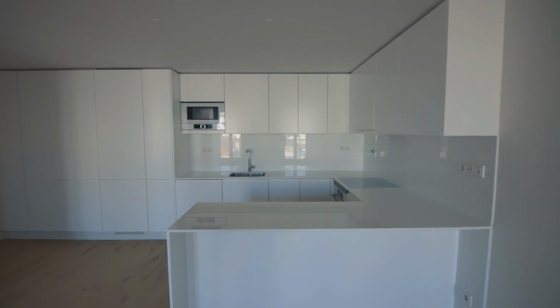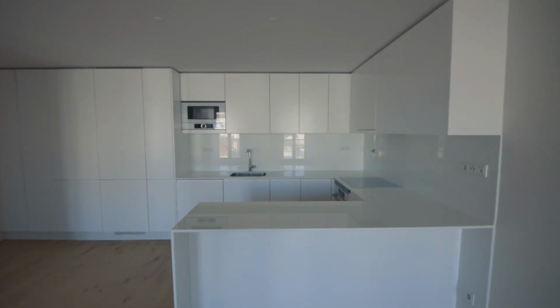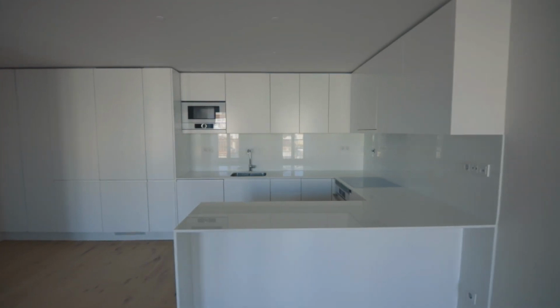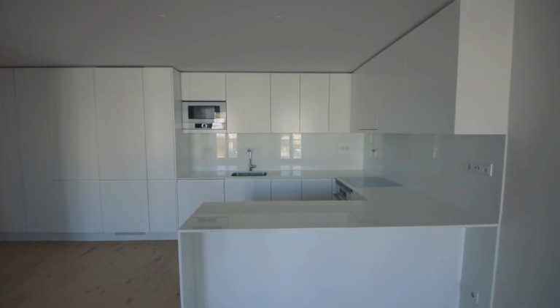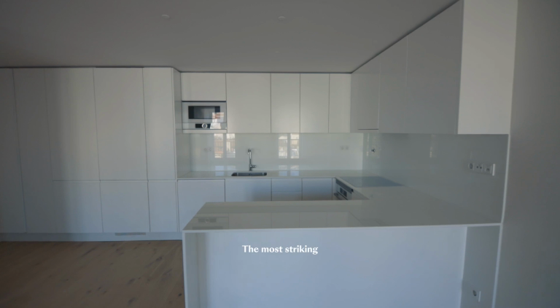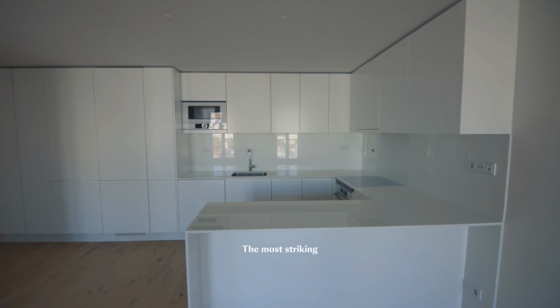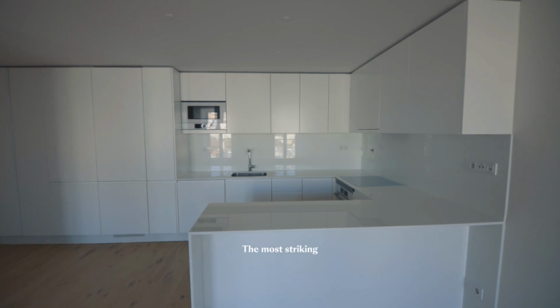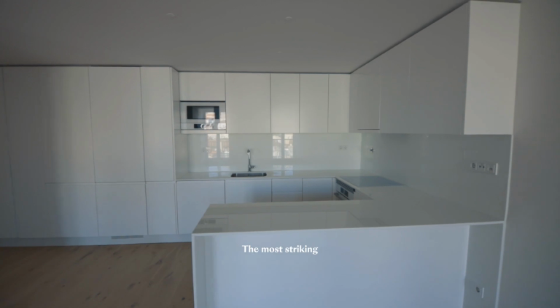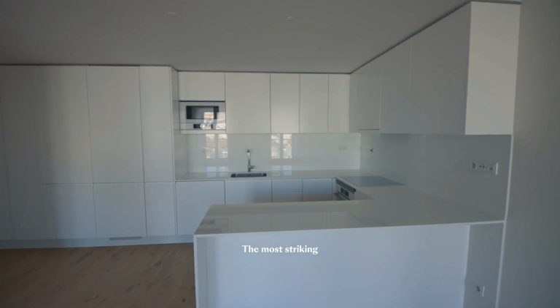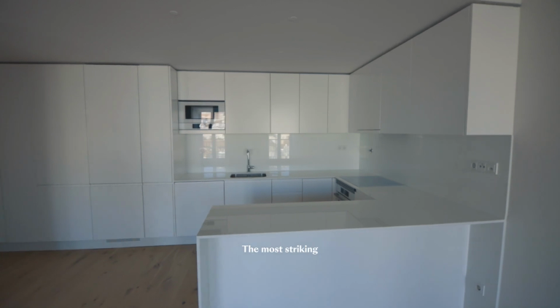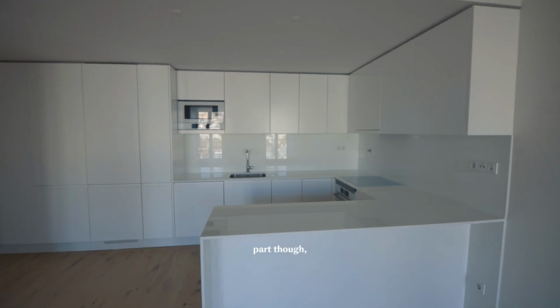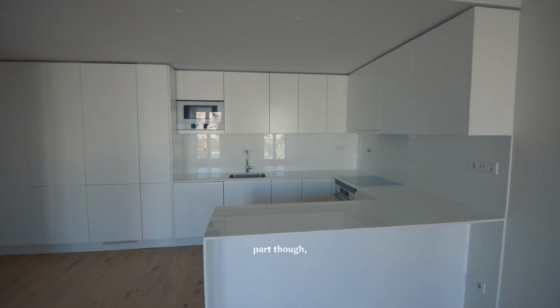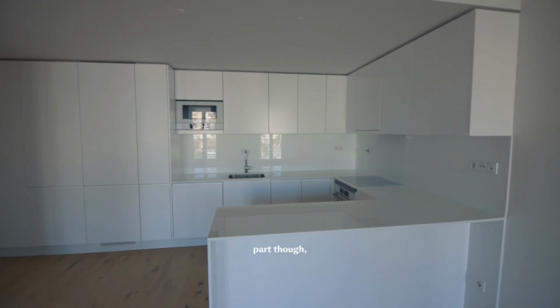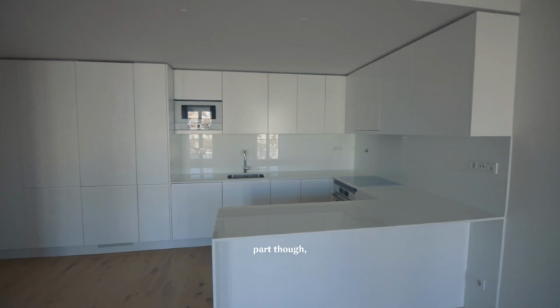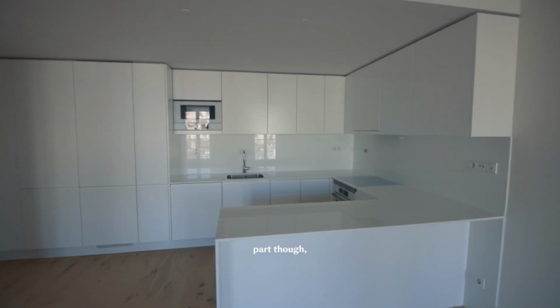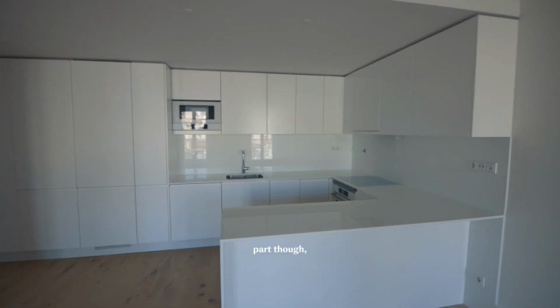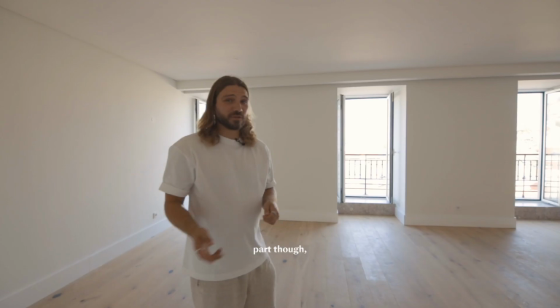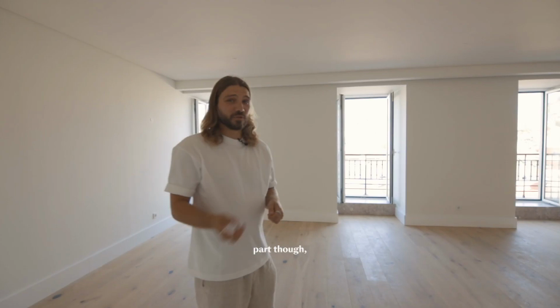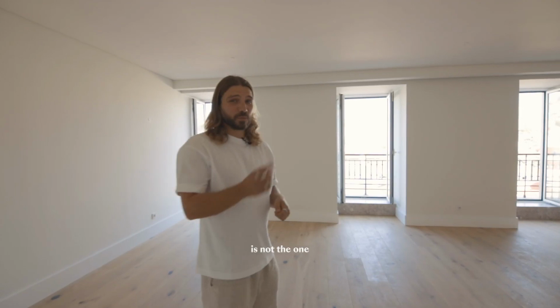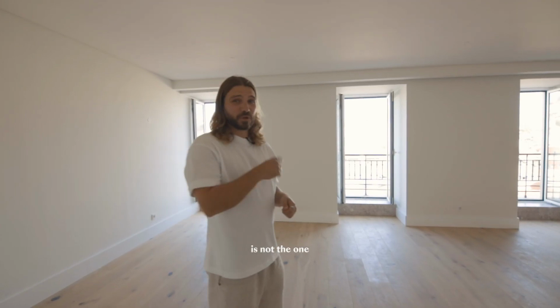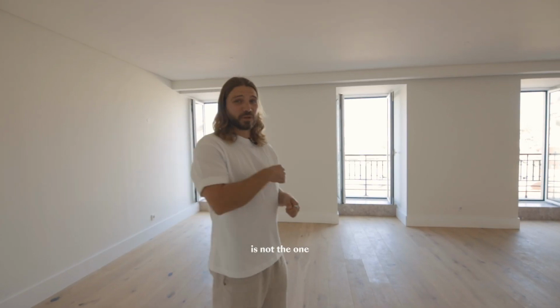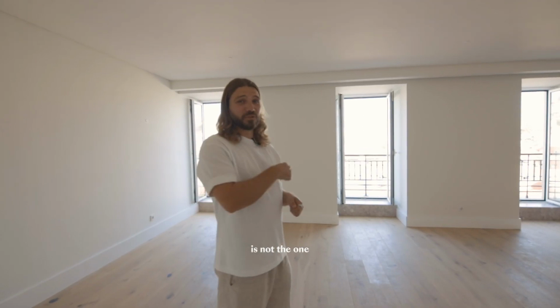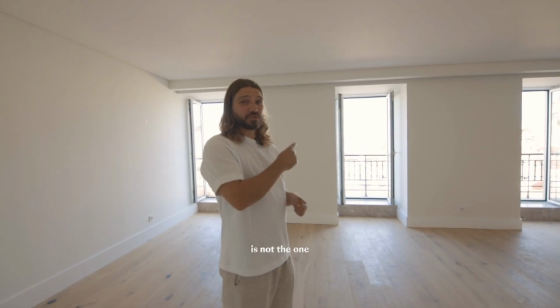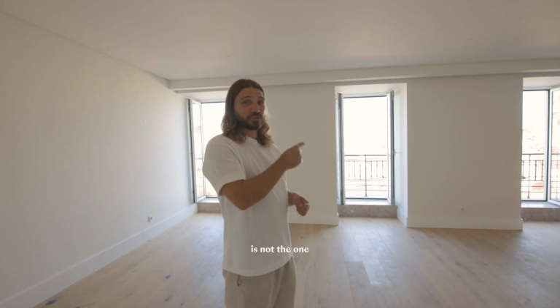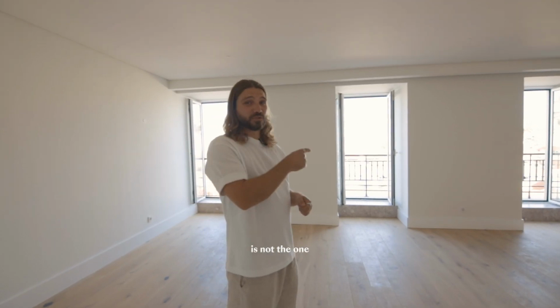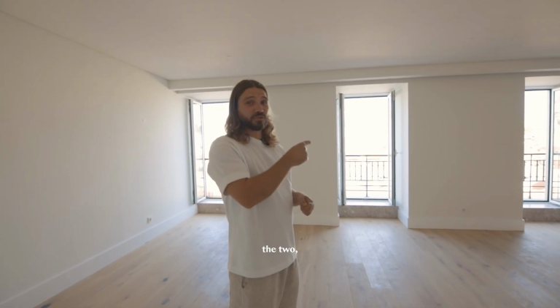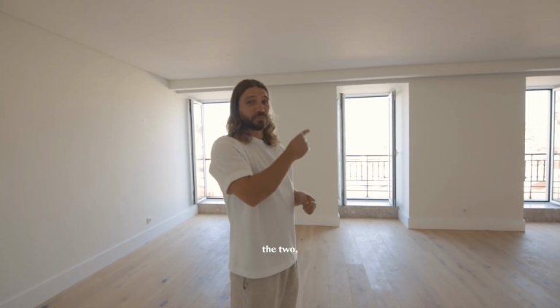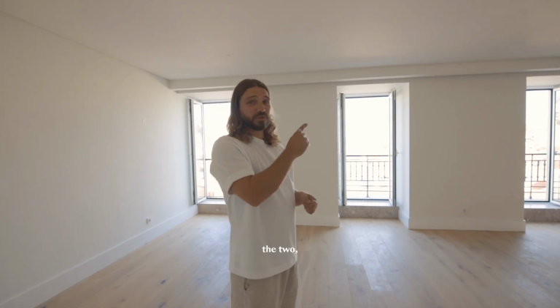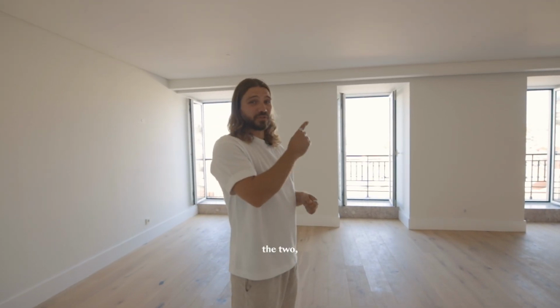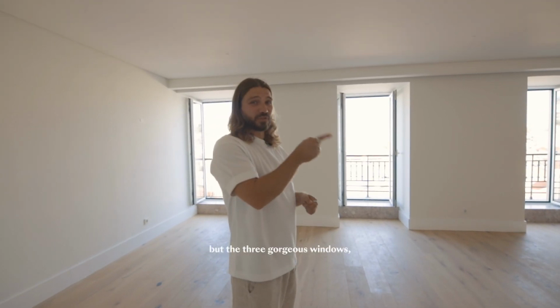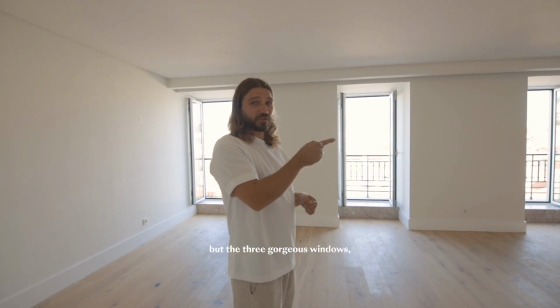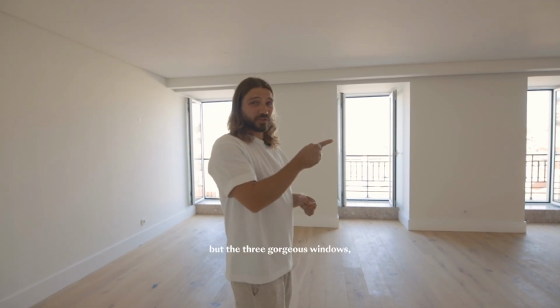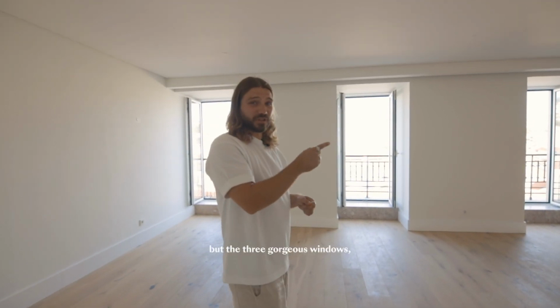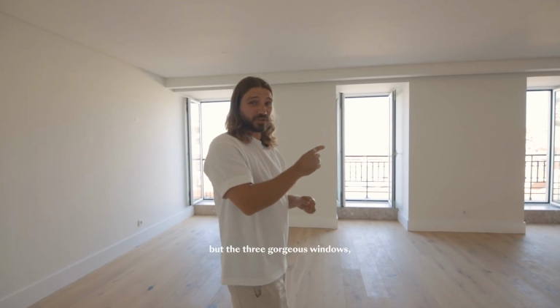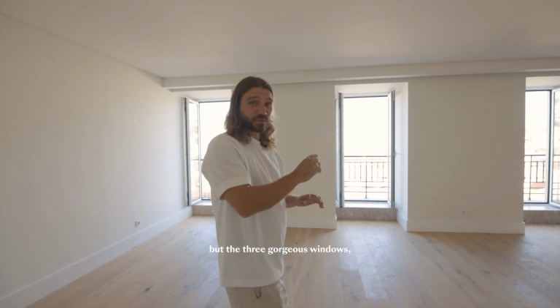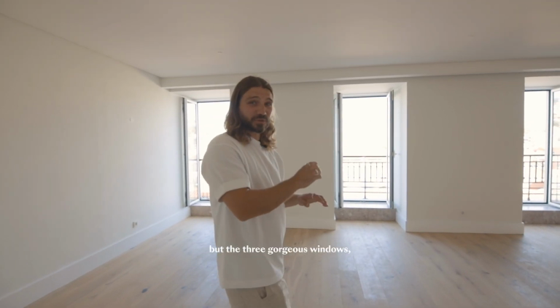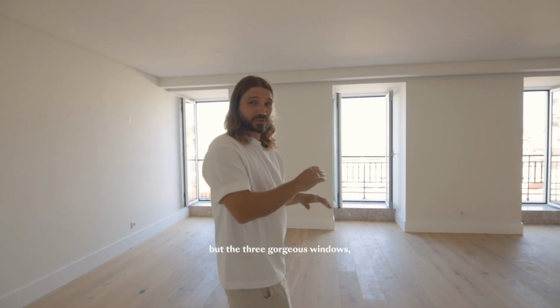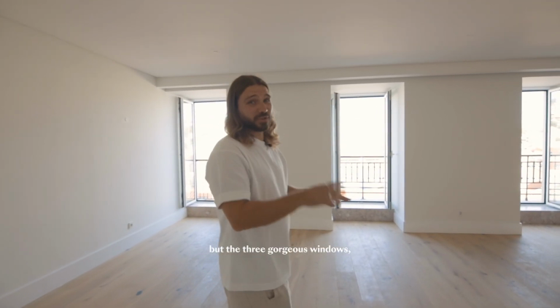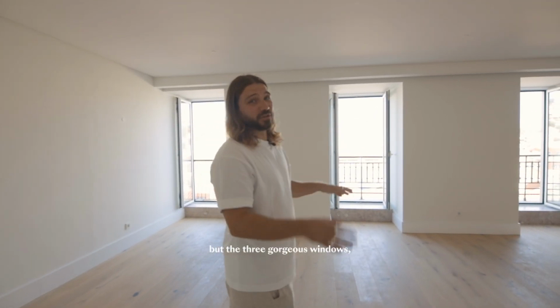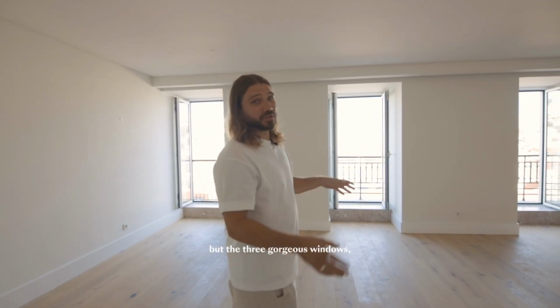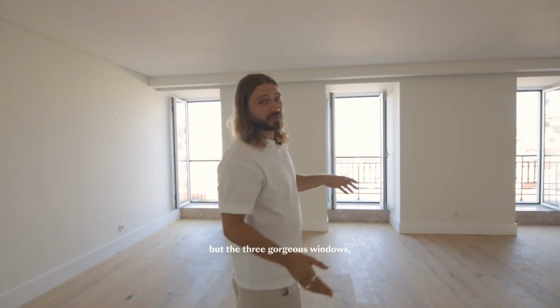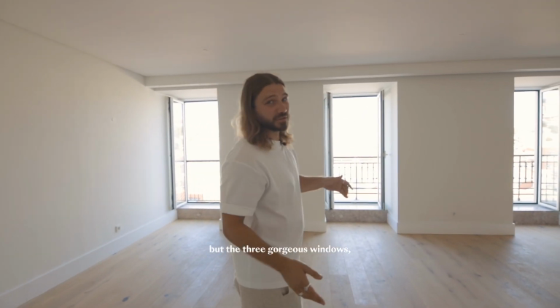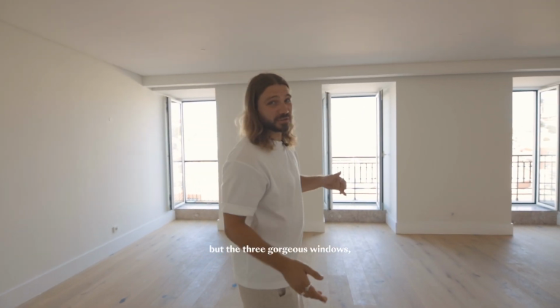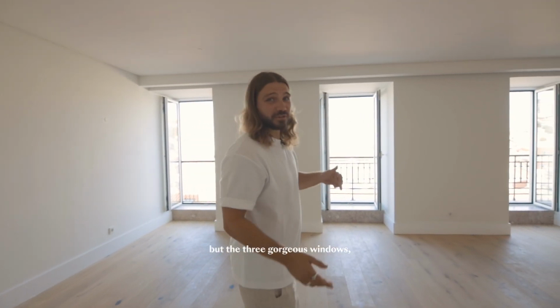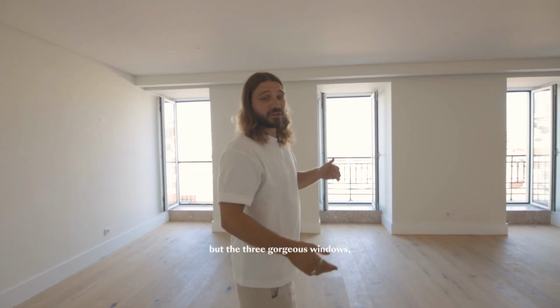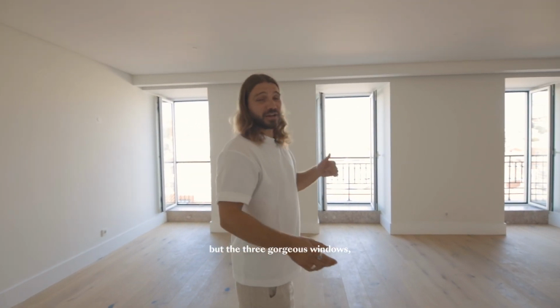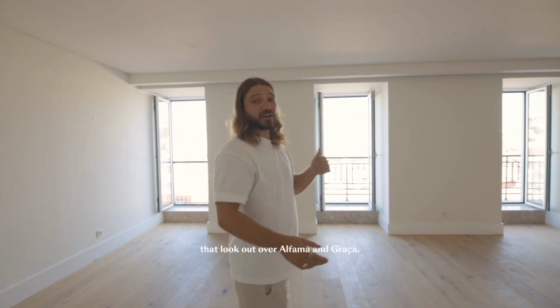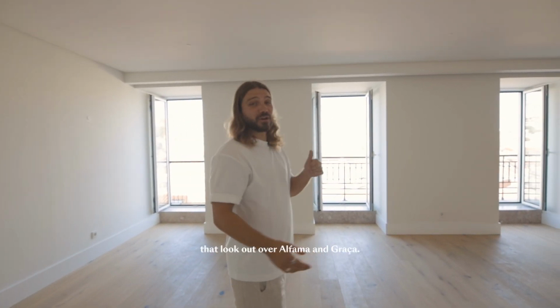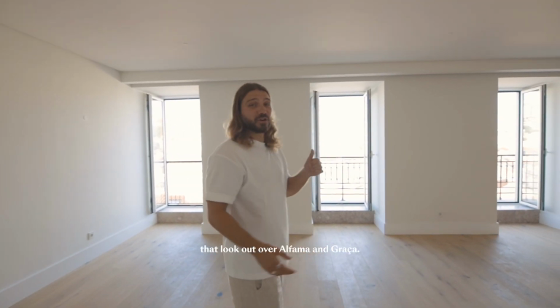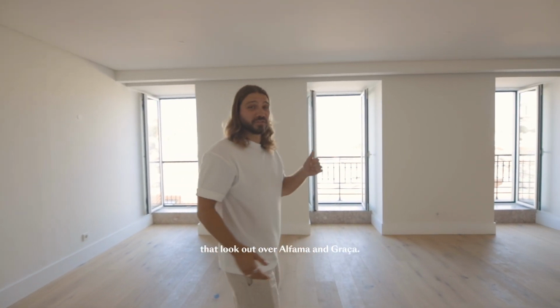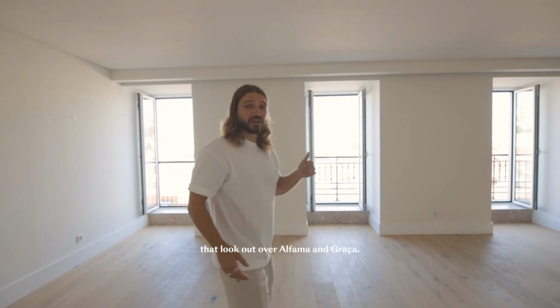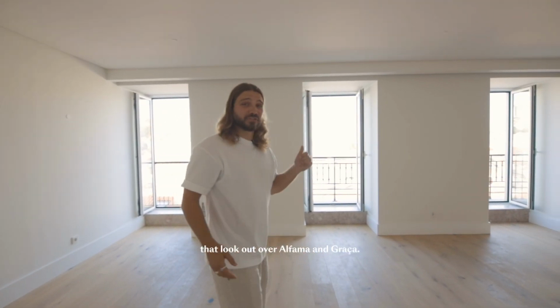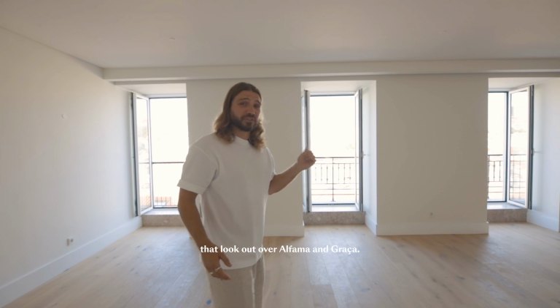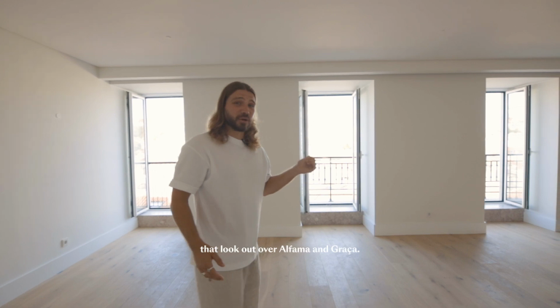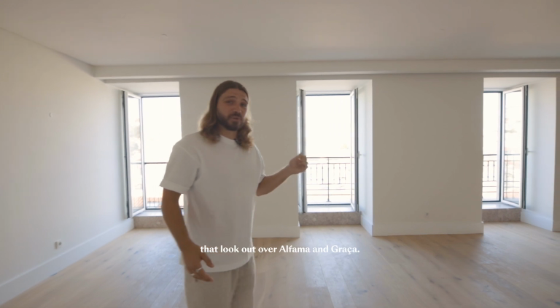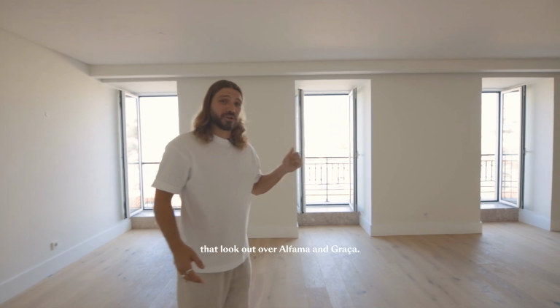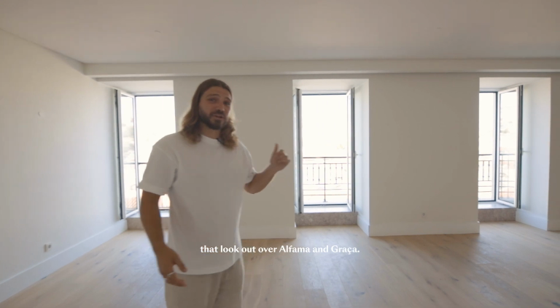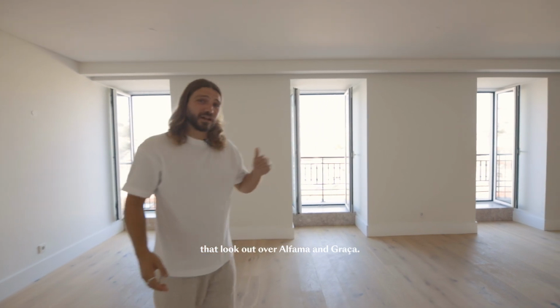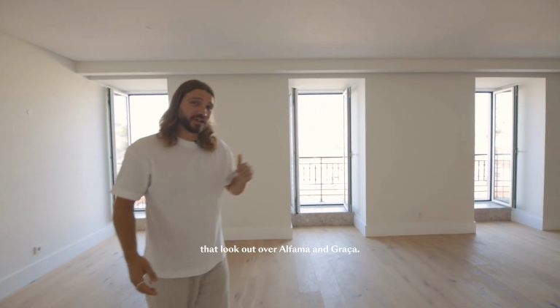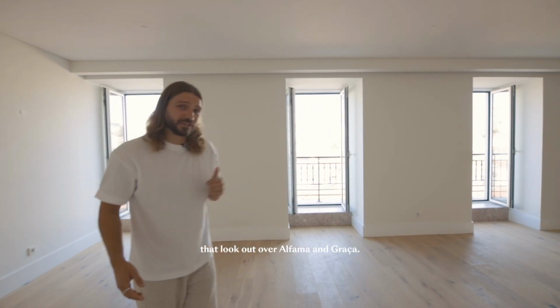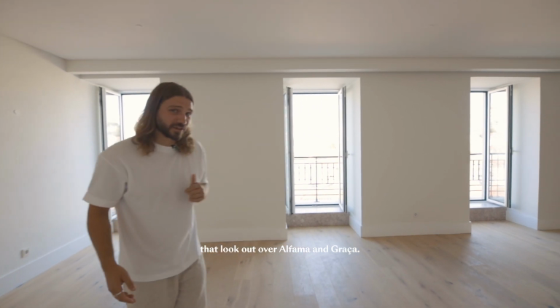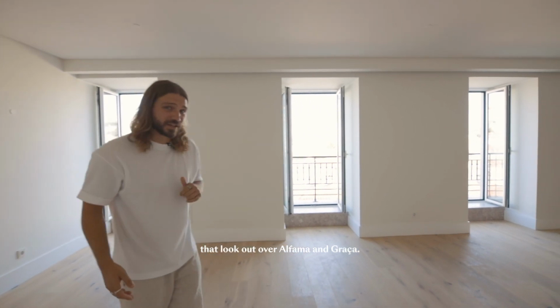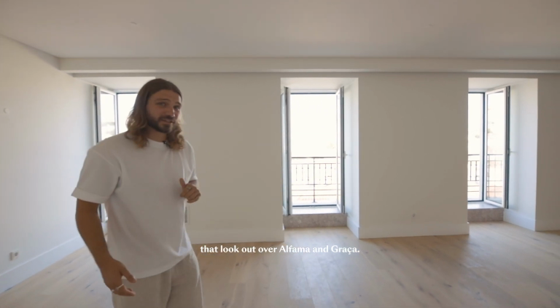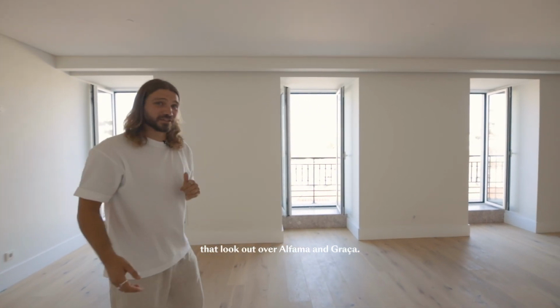The most striking part though is not one, not two, but three gorgeous windows that look out over Alfama and Graça.